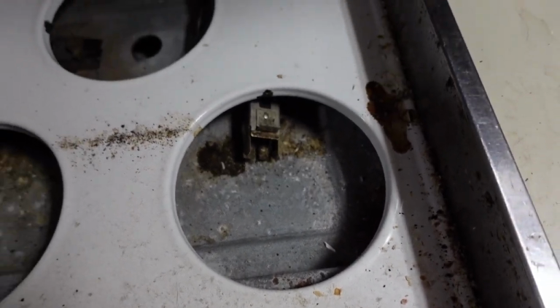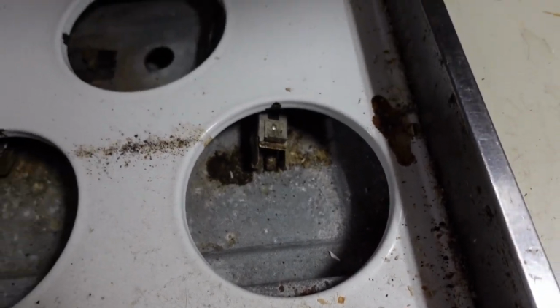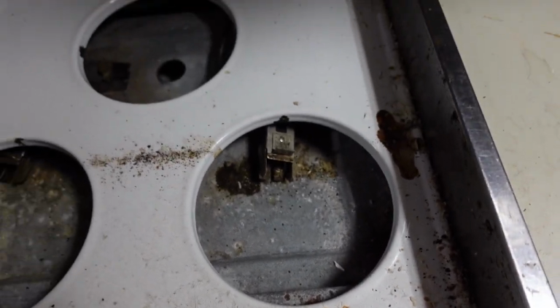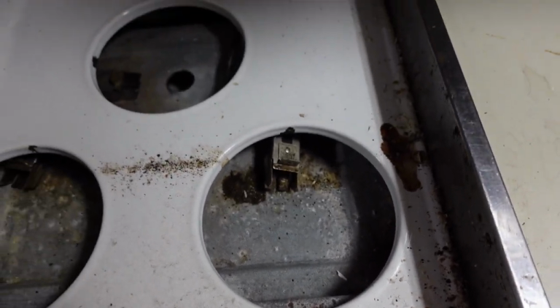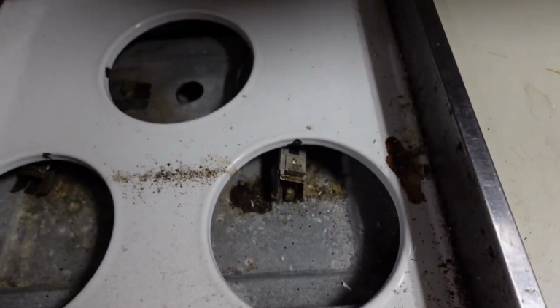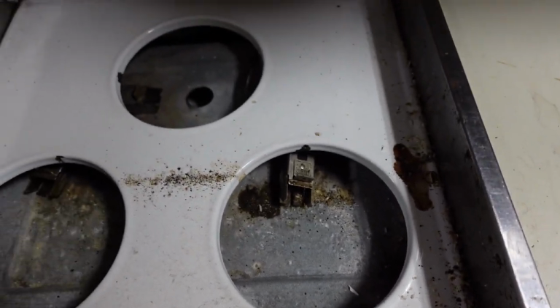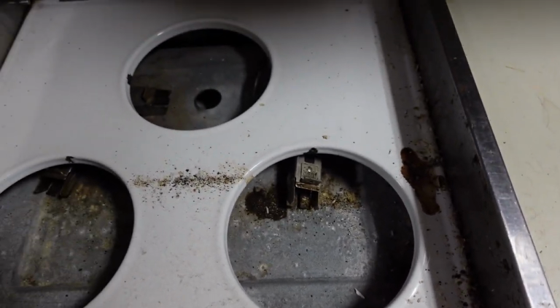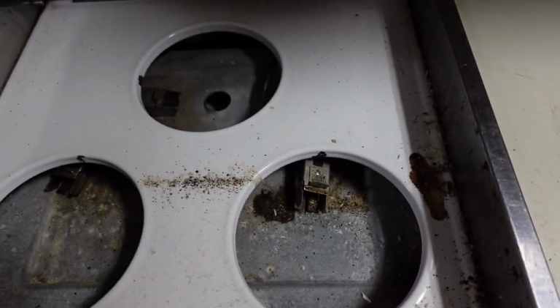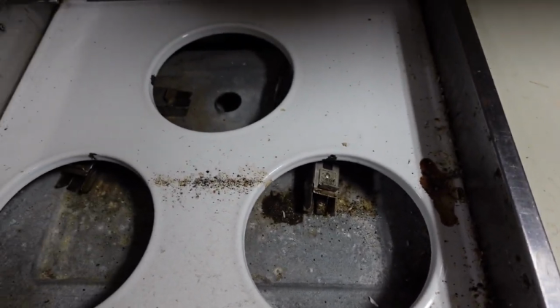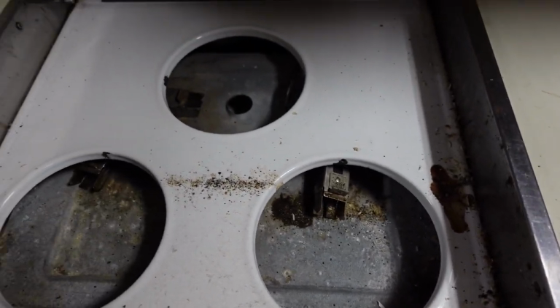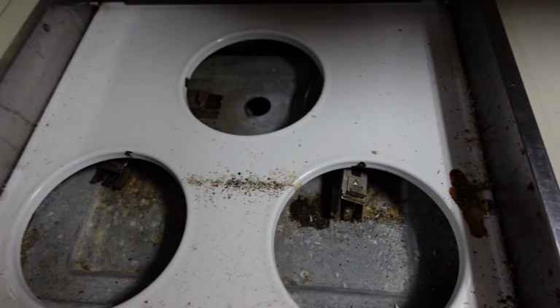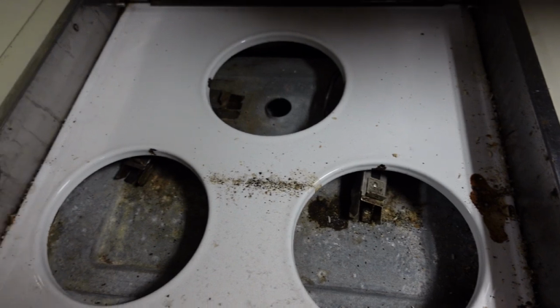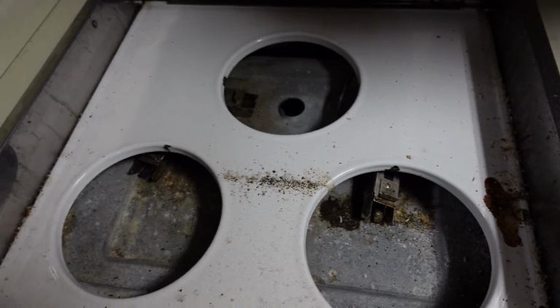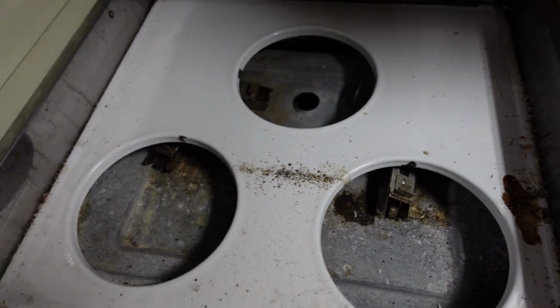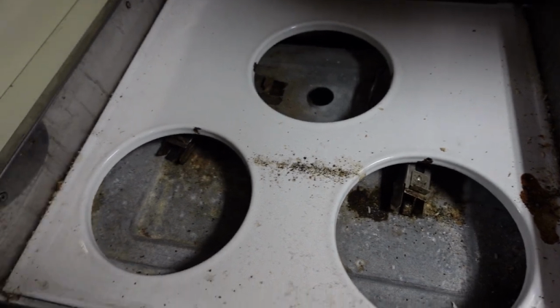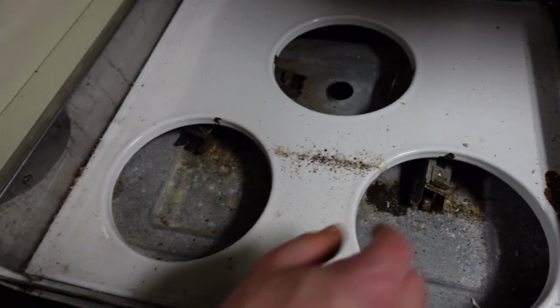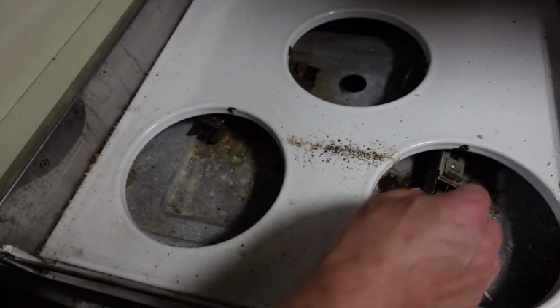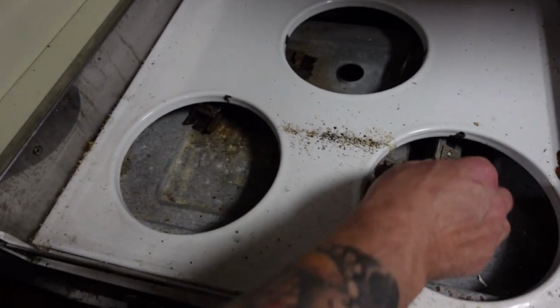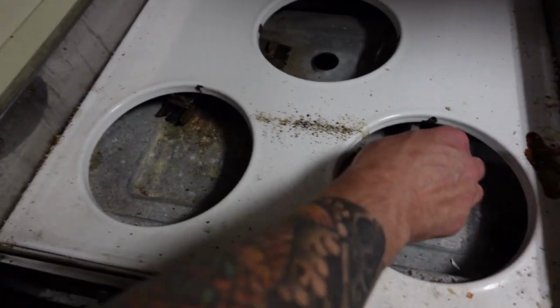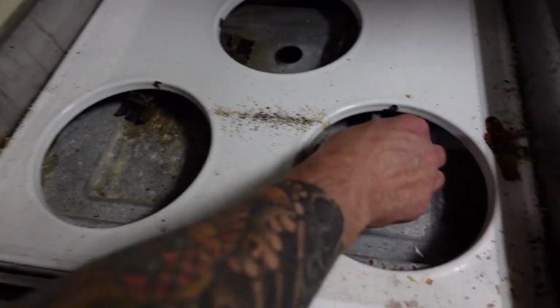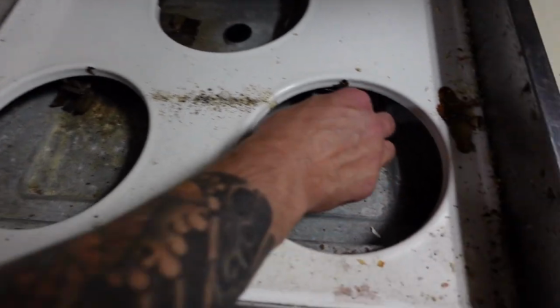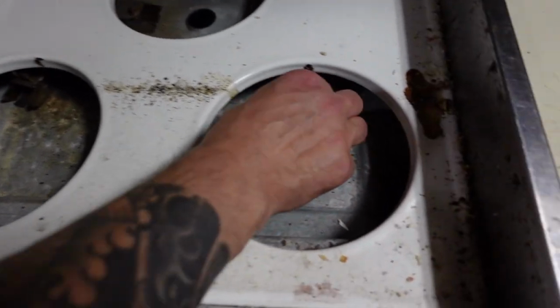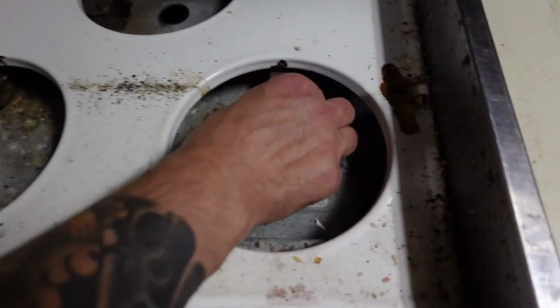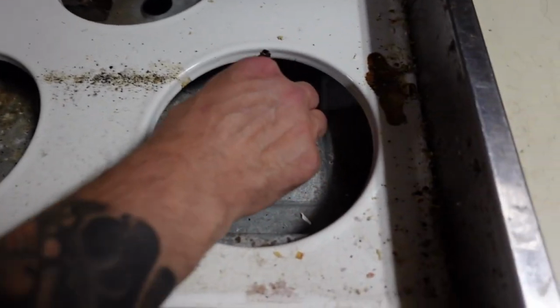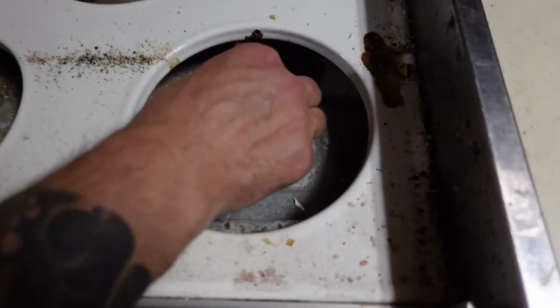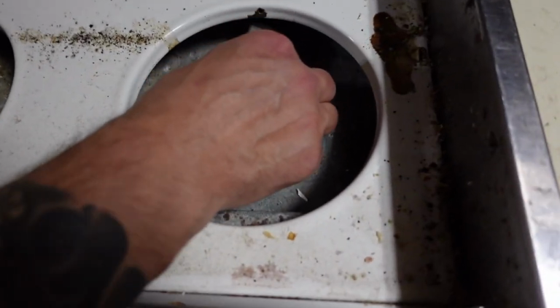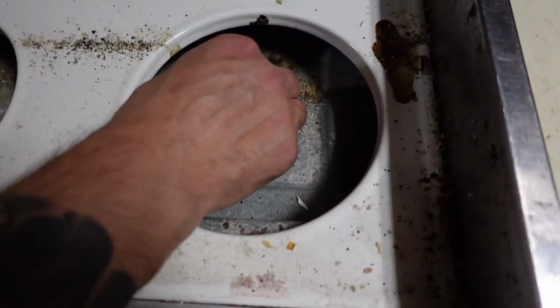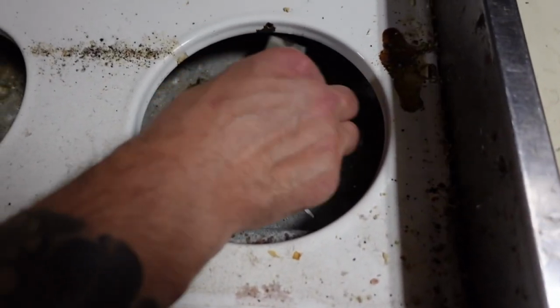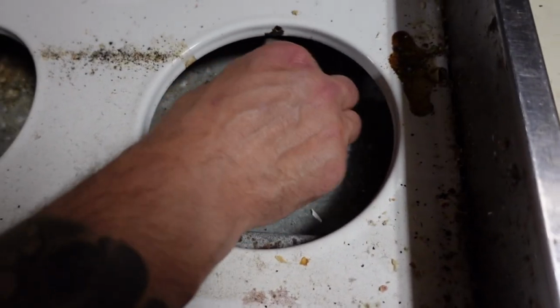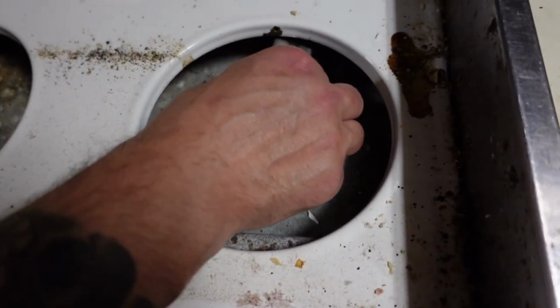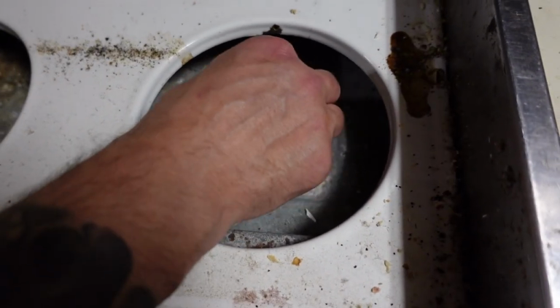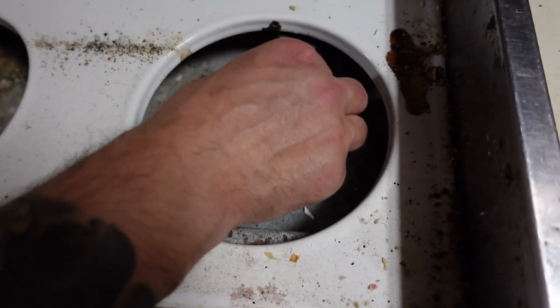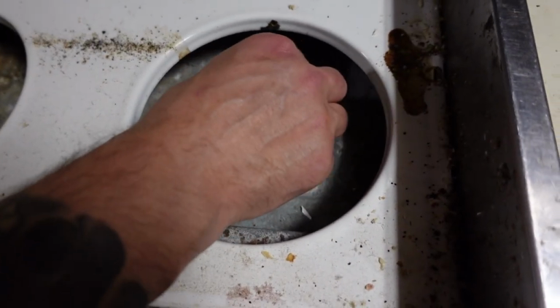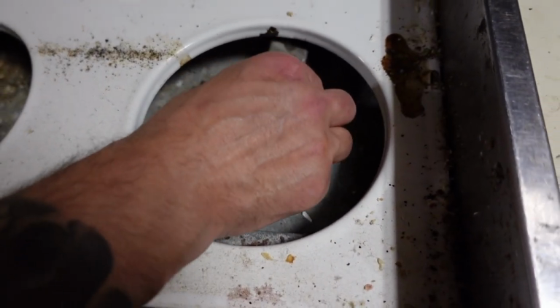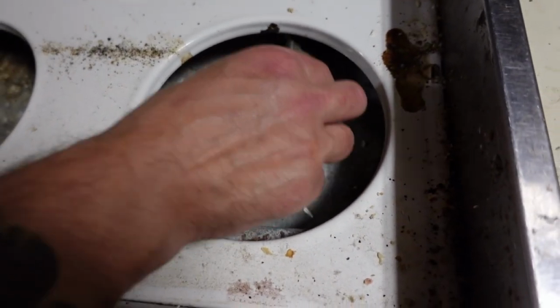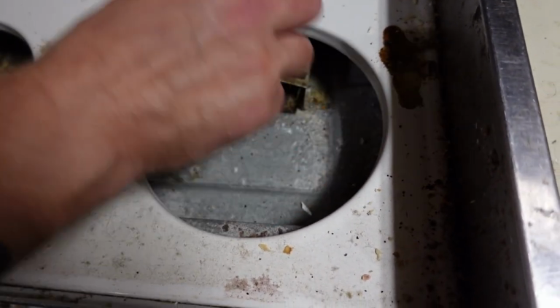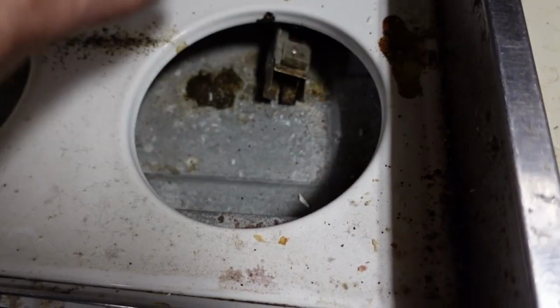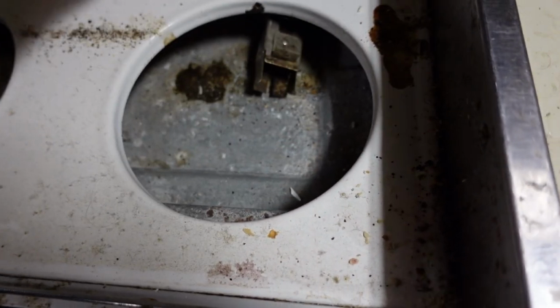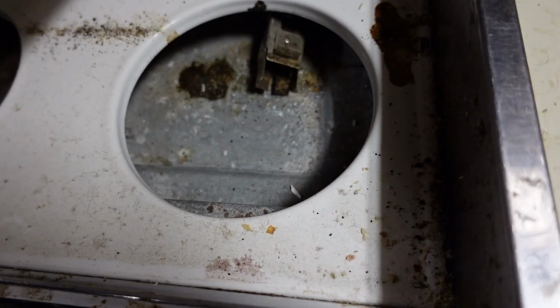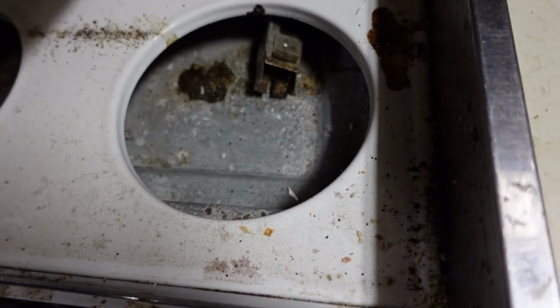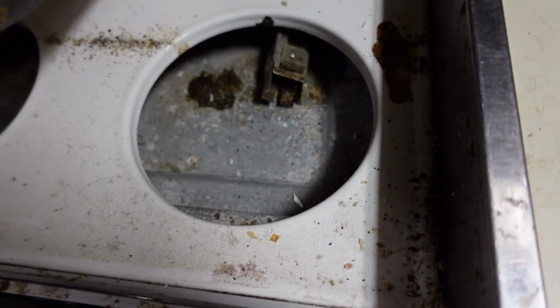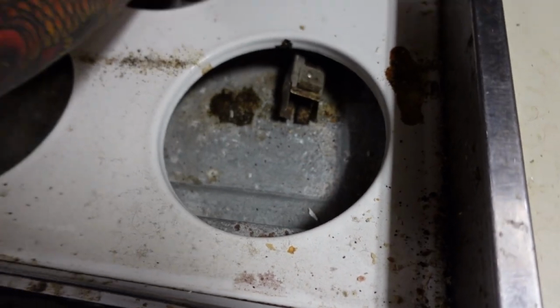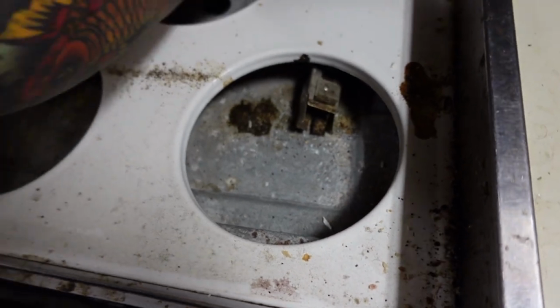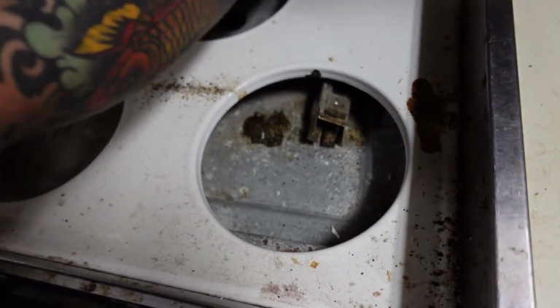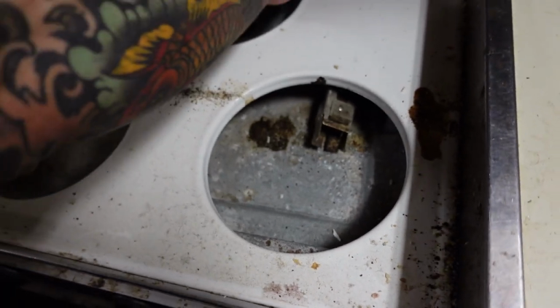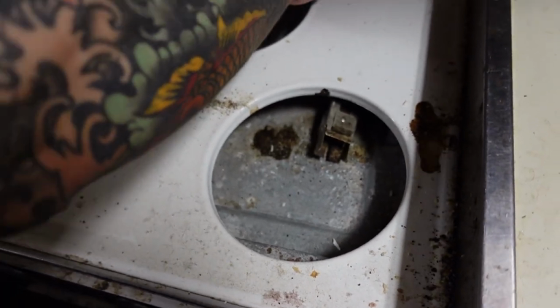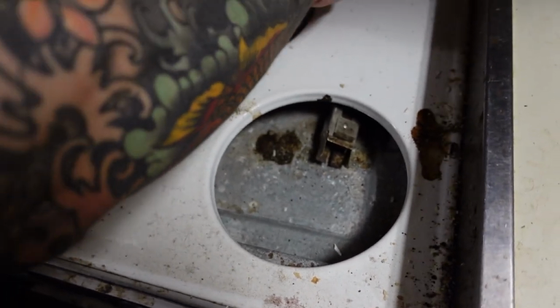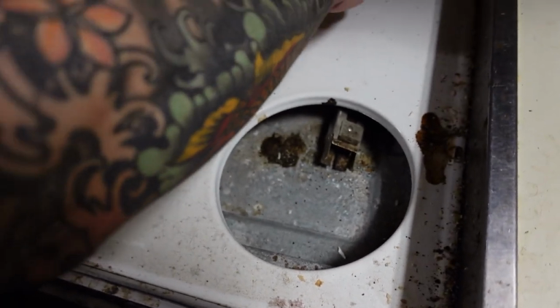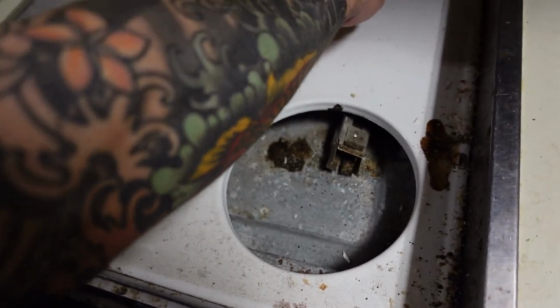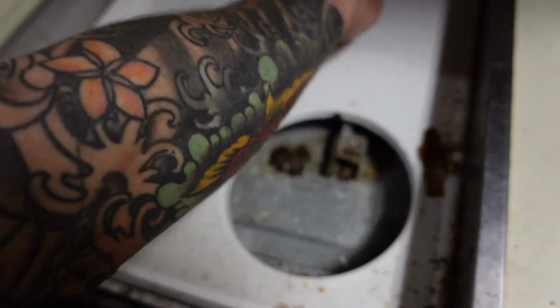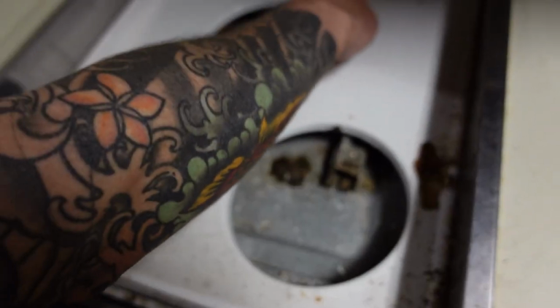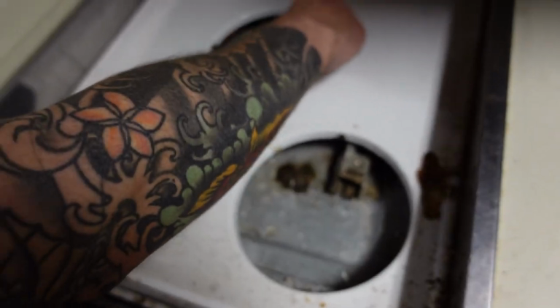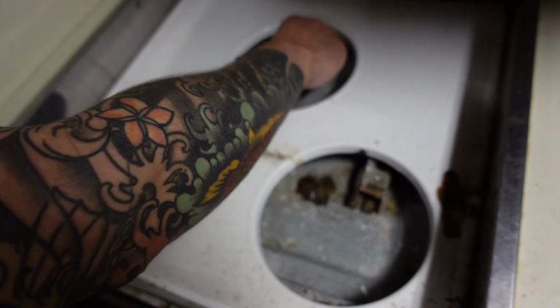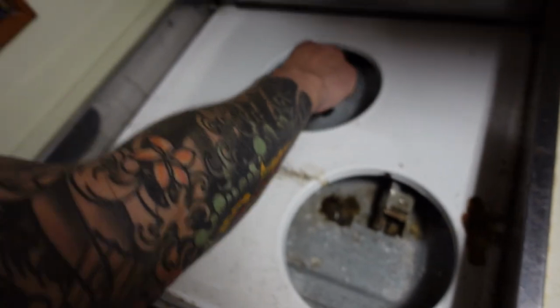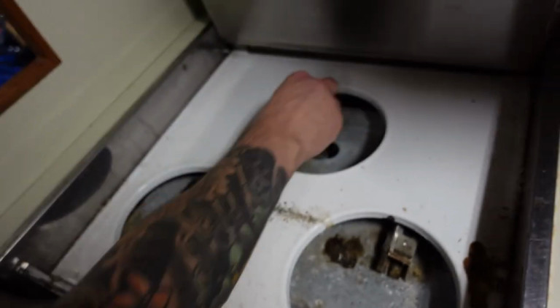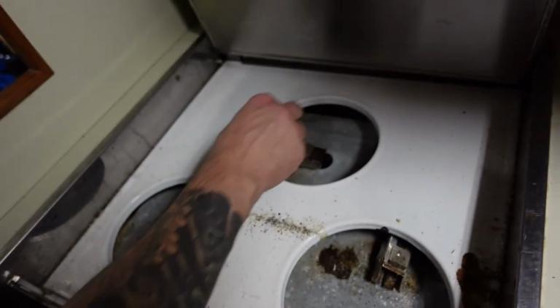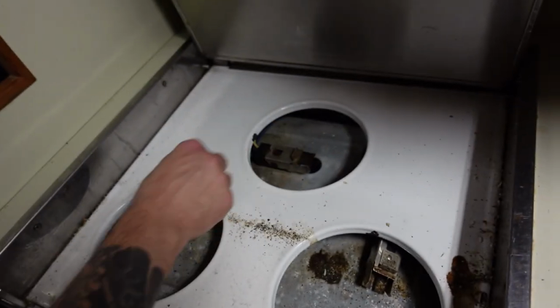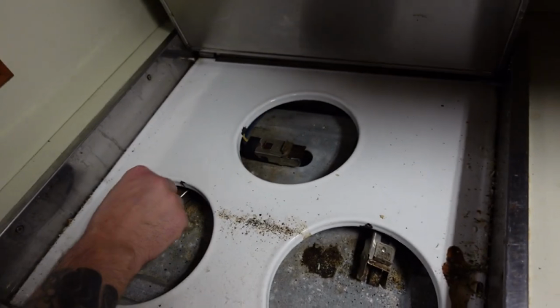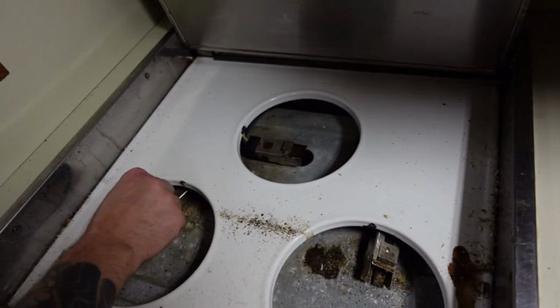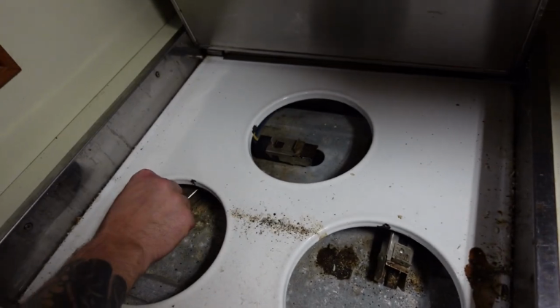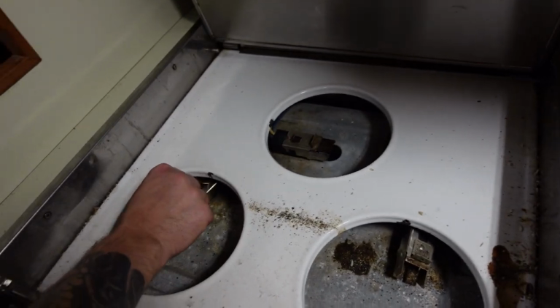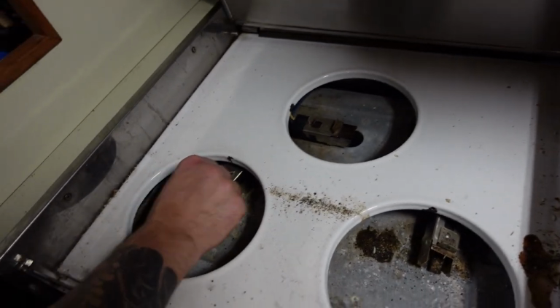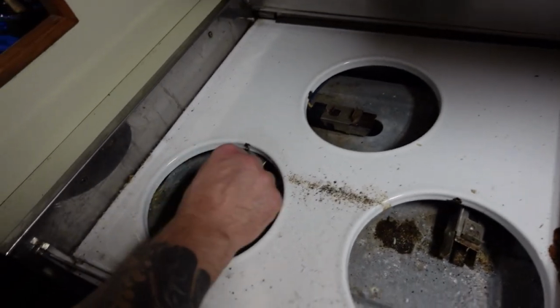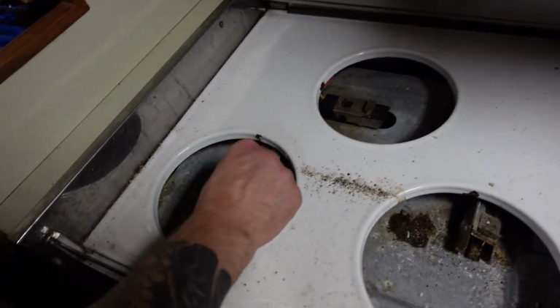That's broke. That's also very broken. That's not safe. Not safe at all.